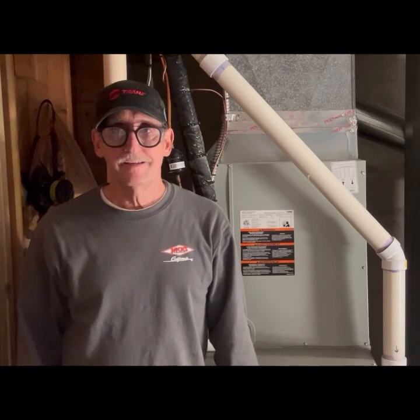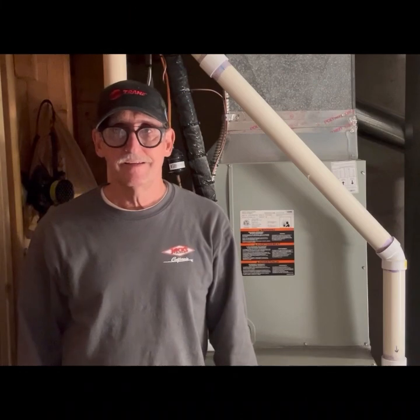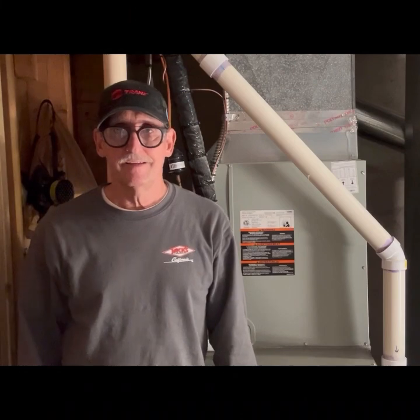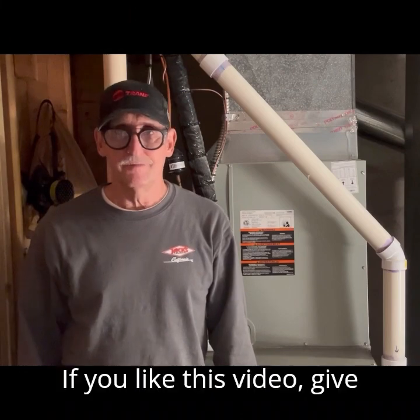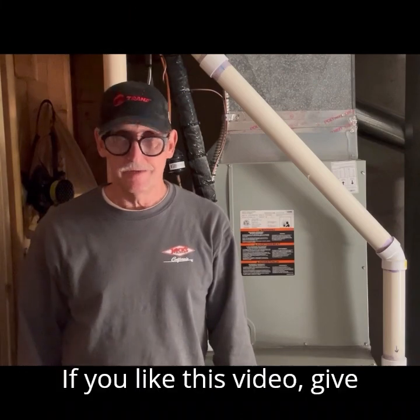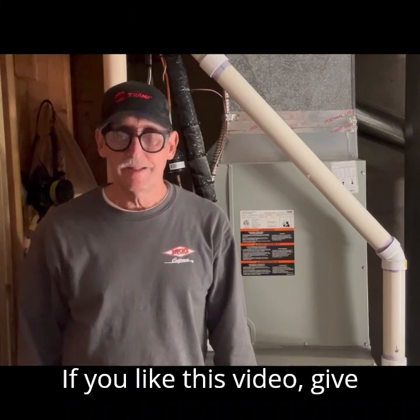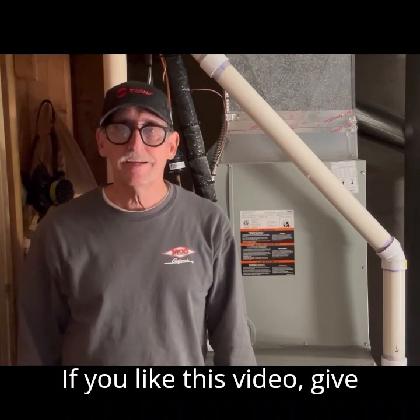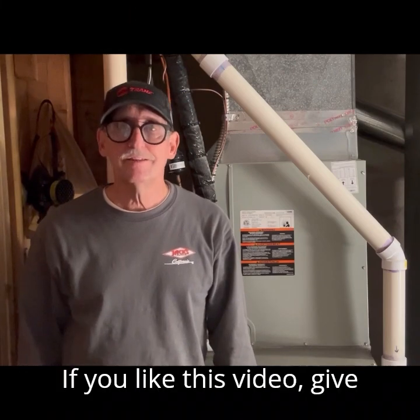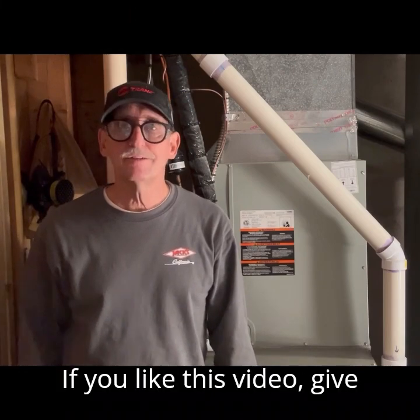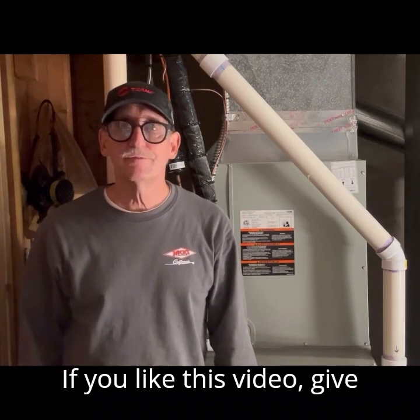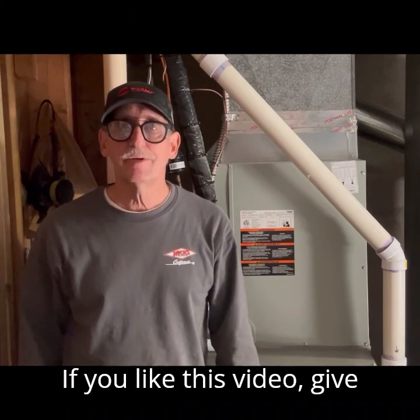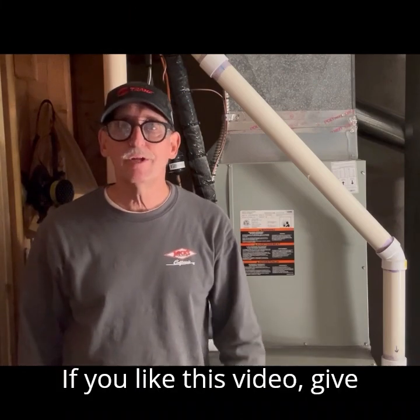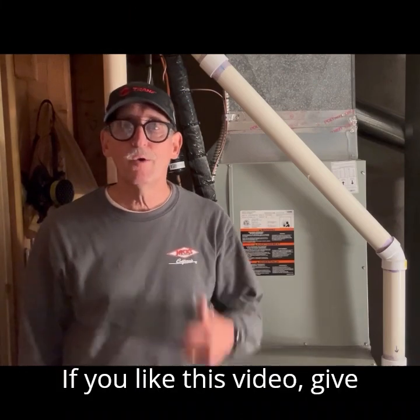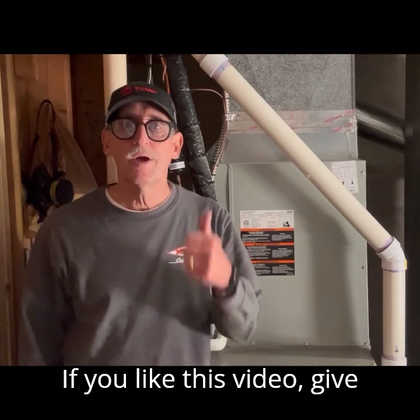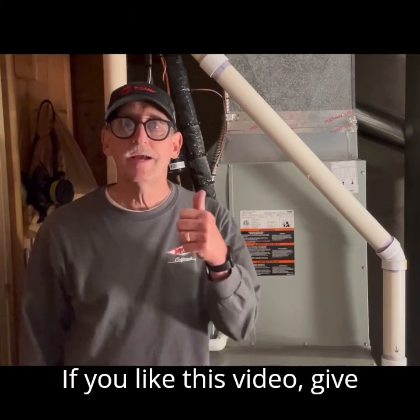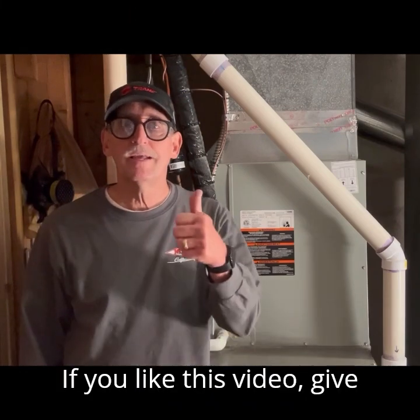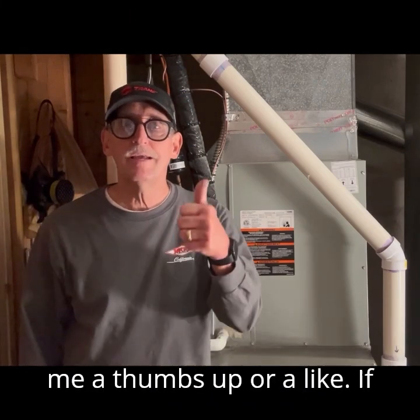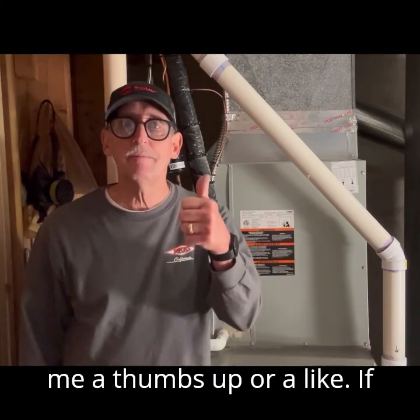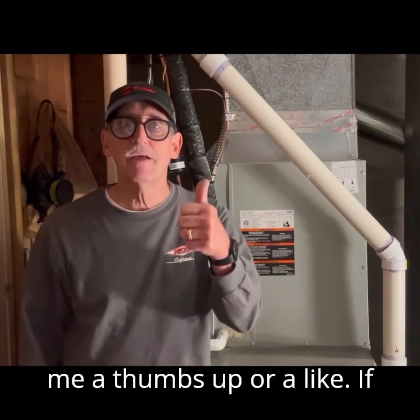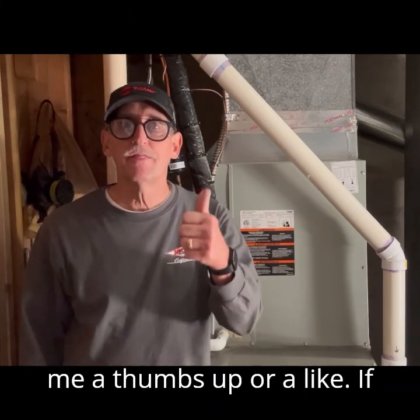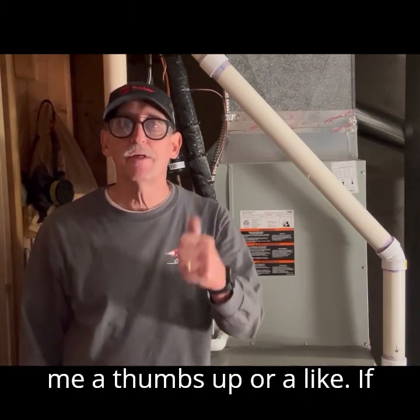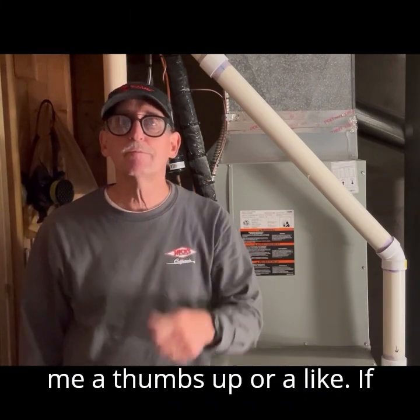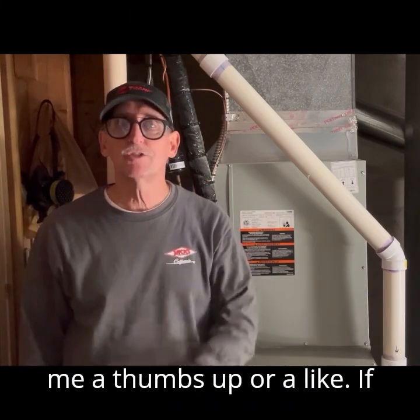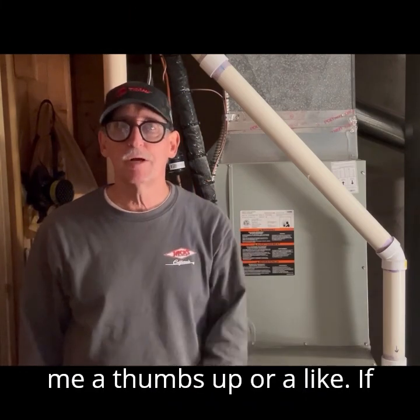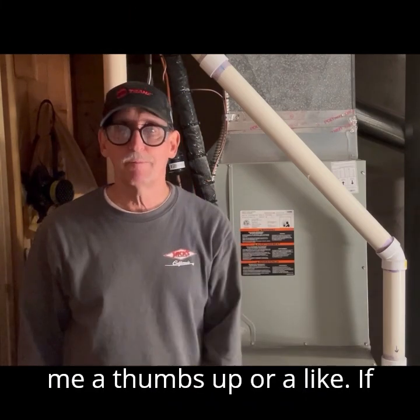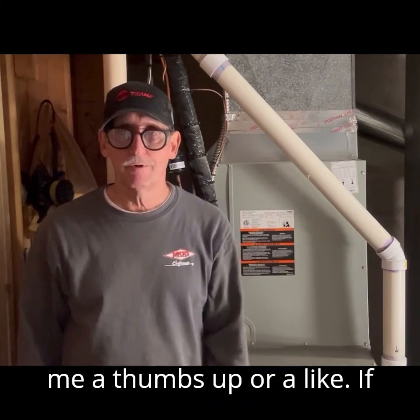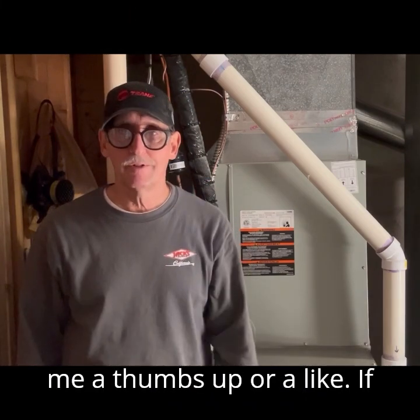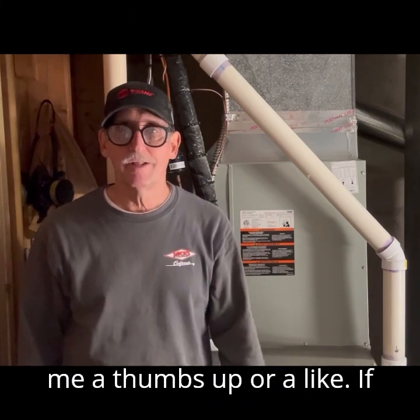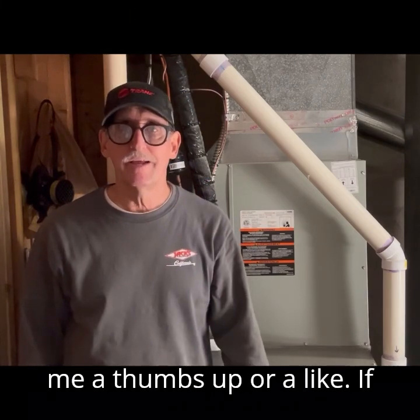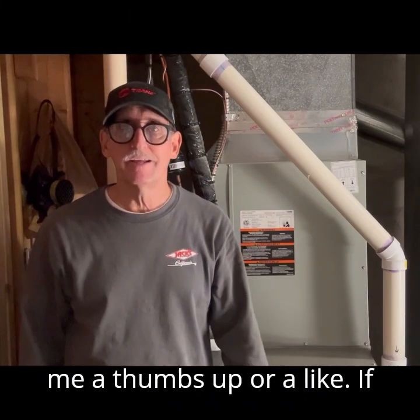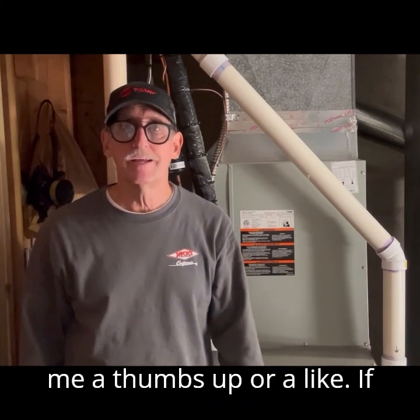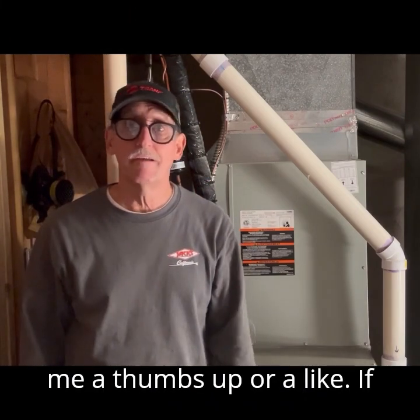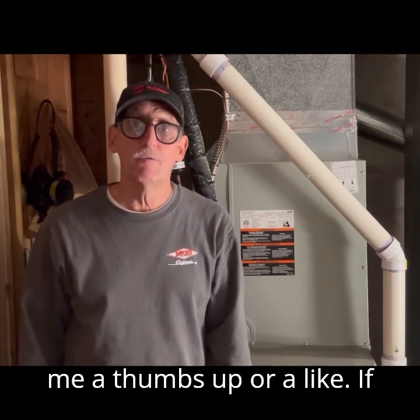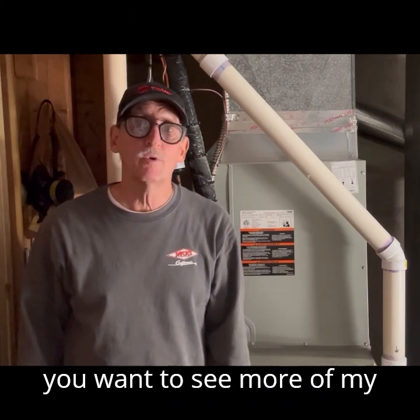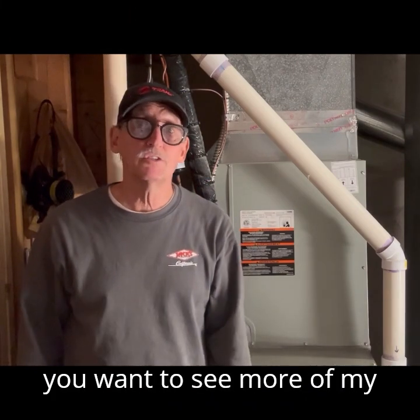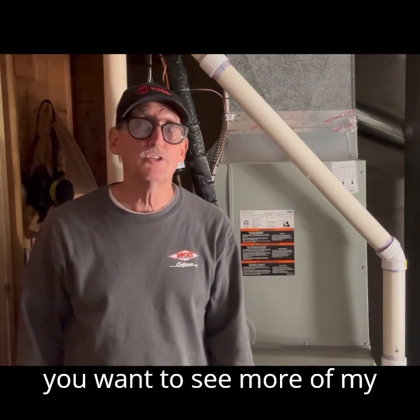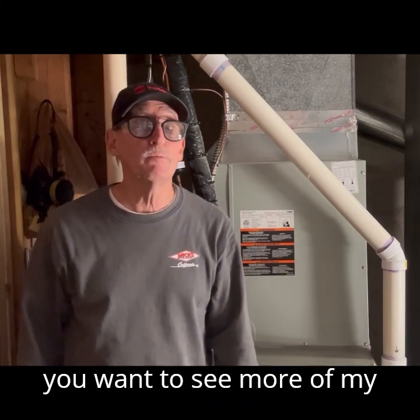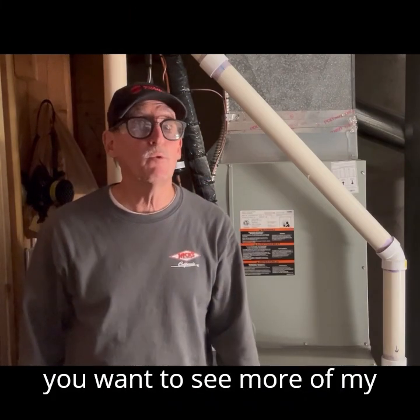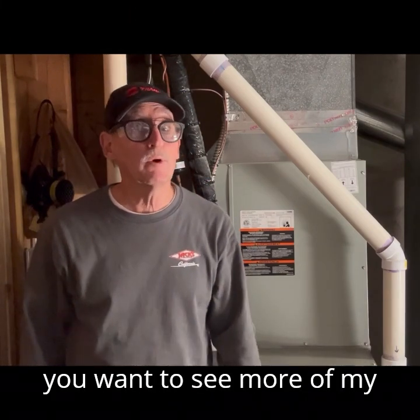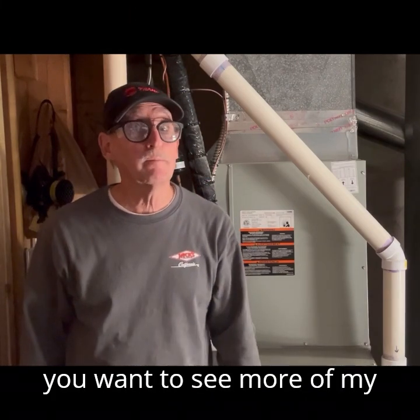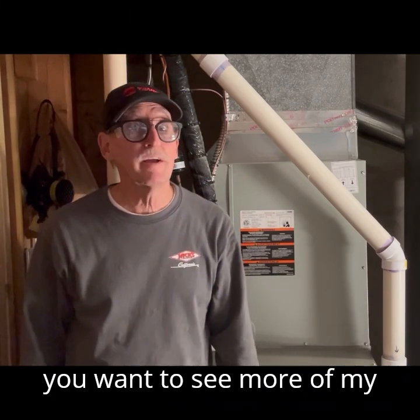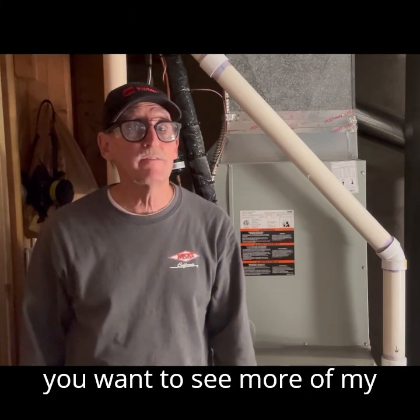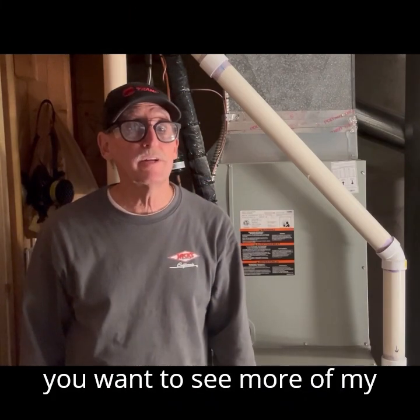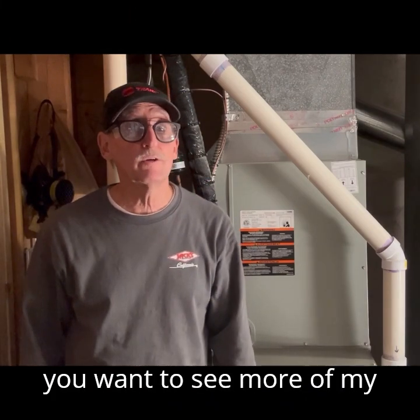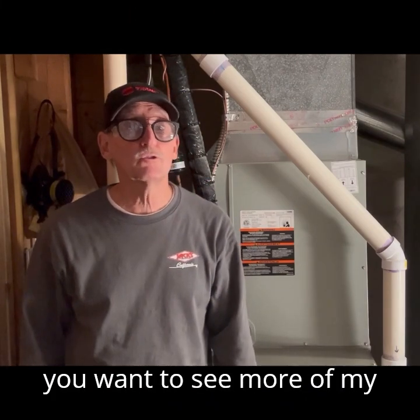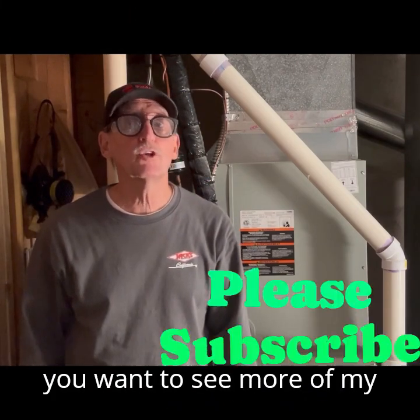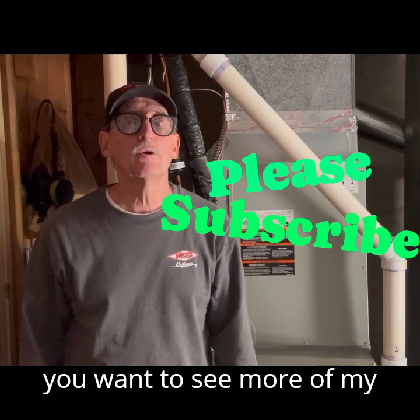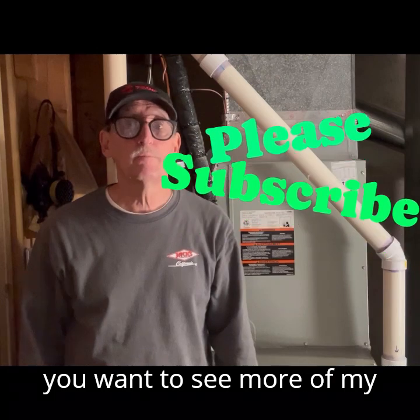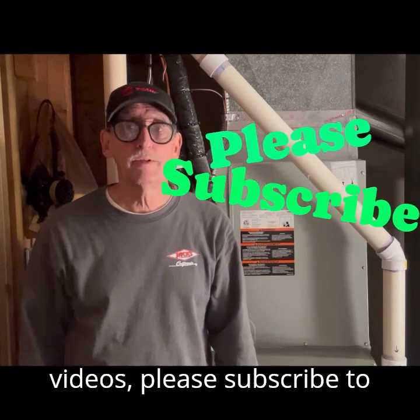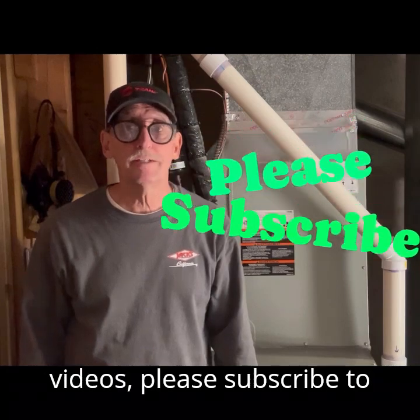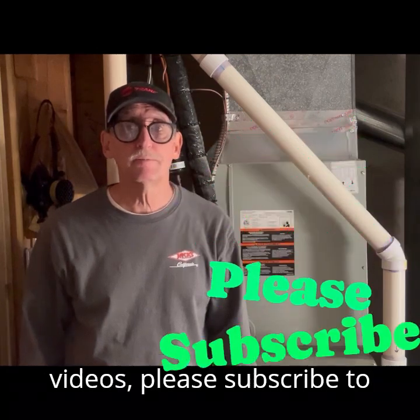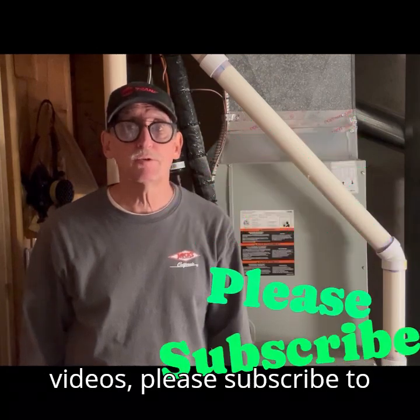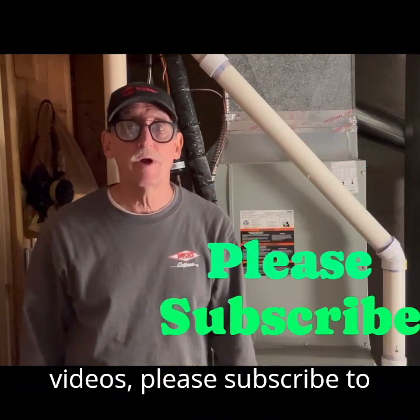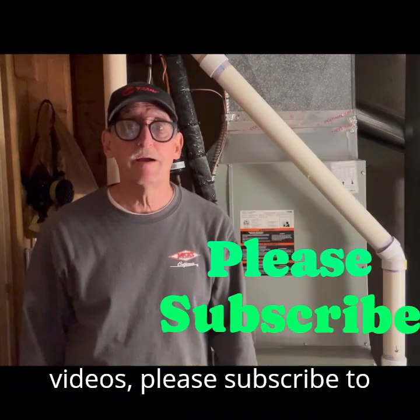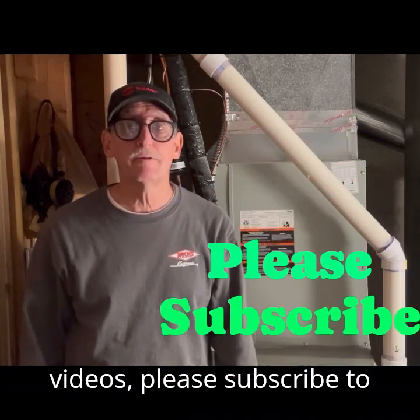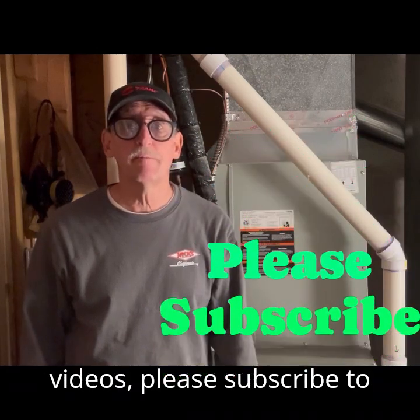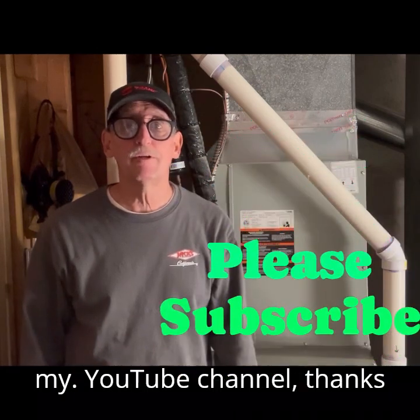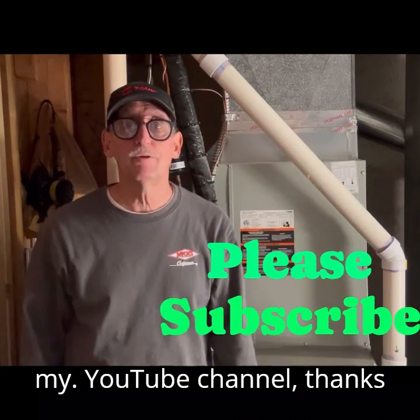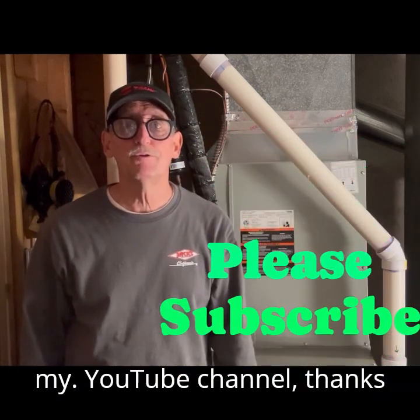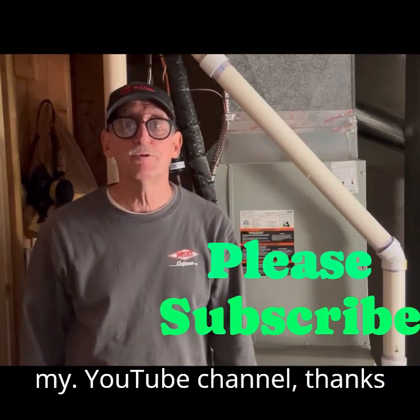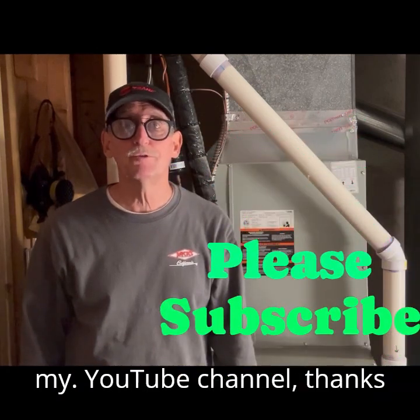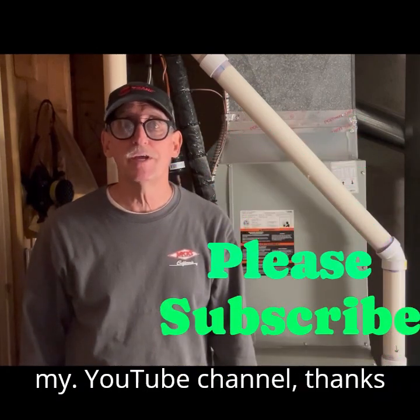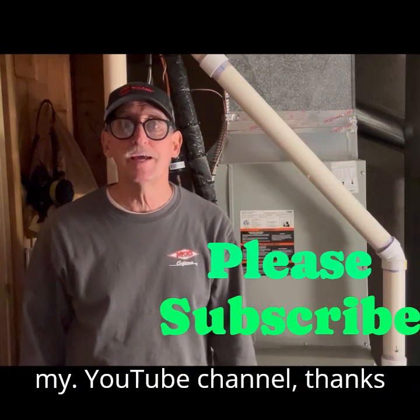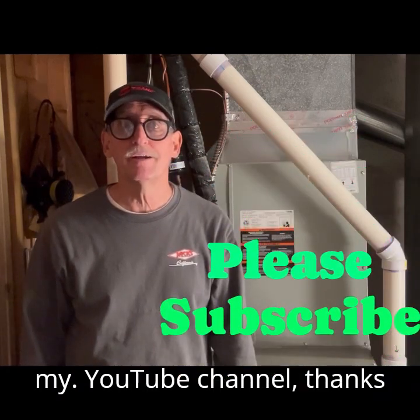If you like this video, give me a thumbs up or a like. If you want to see more of my videos, please subscribe to my YouTube channel.